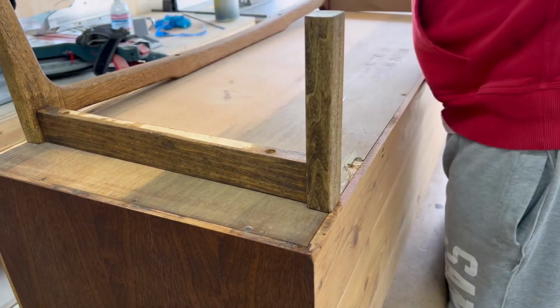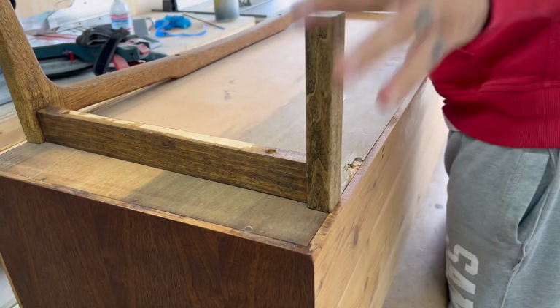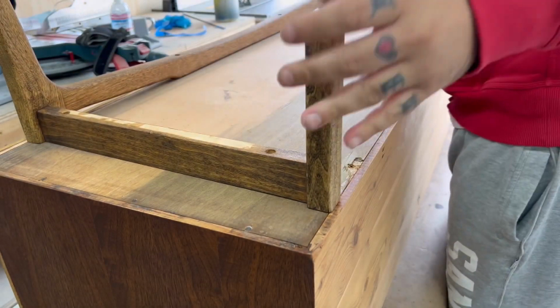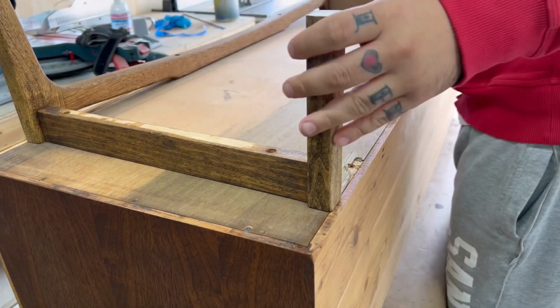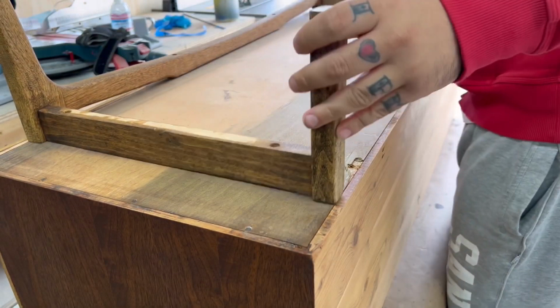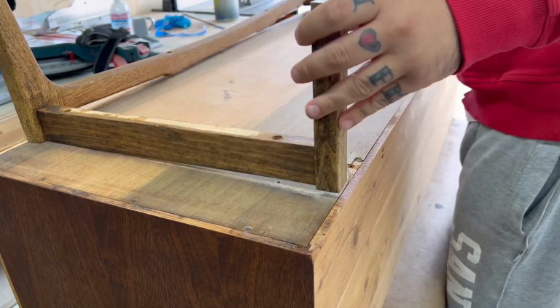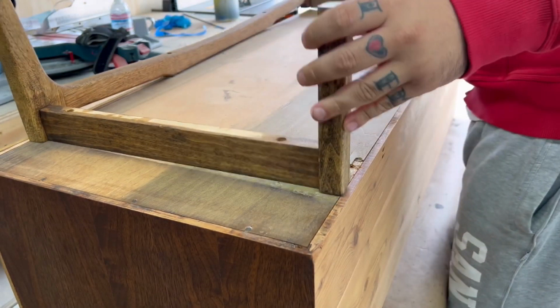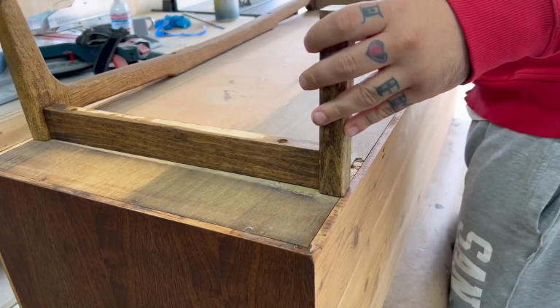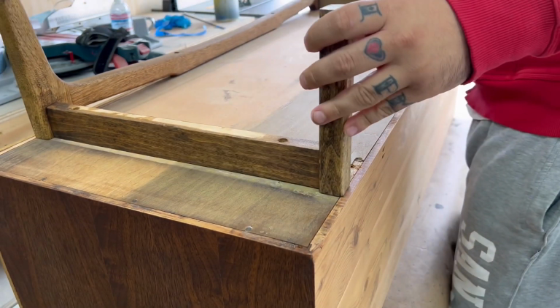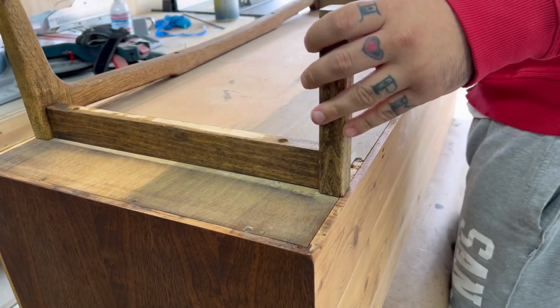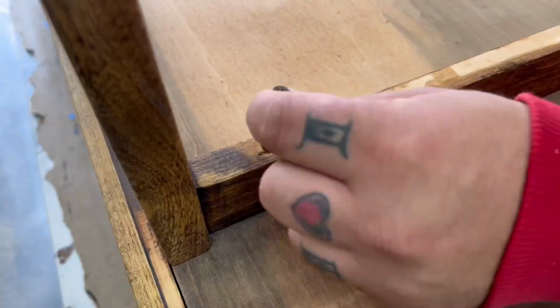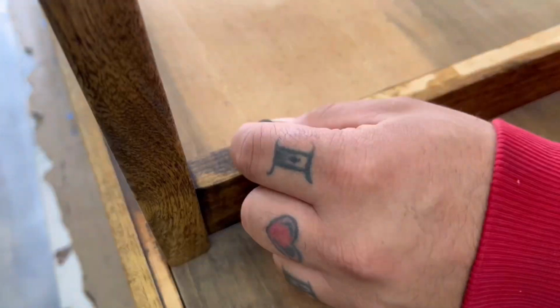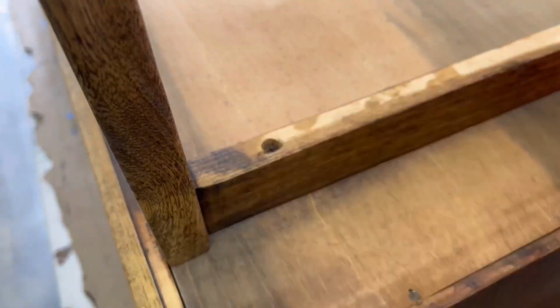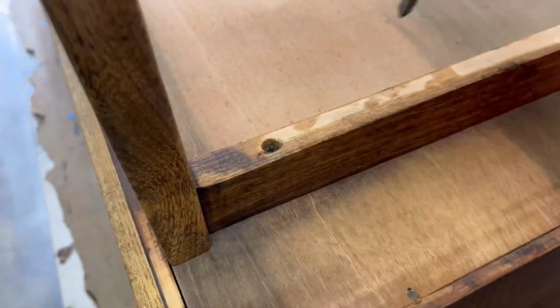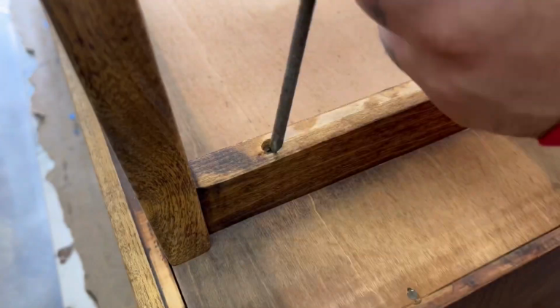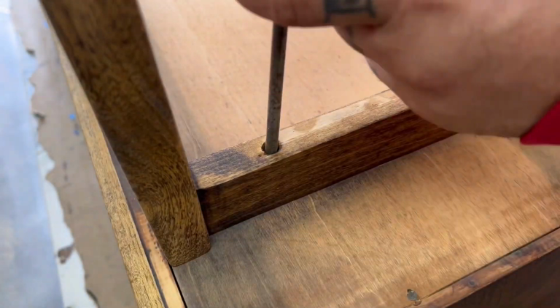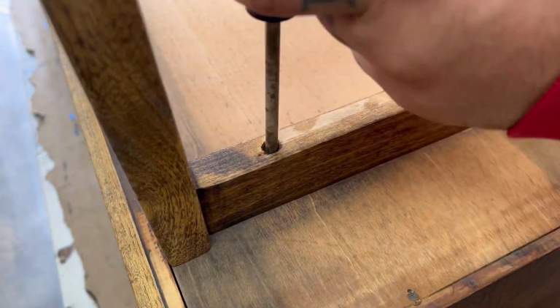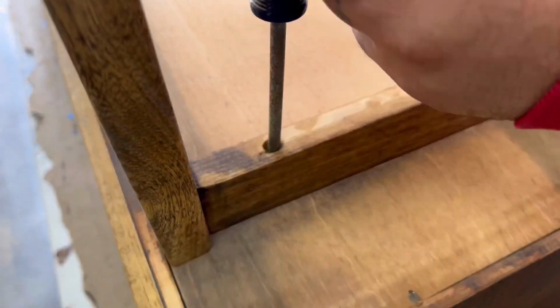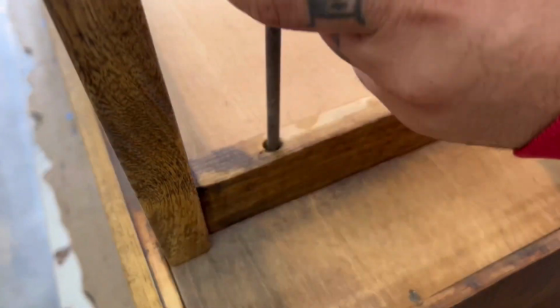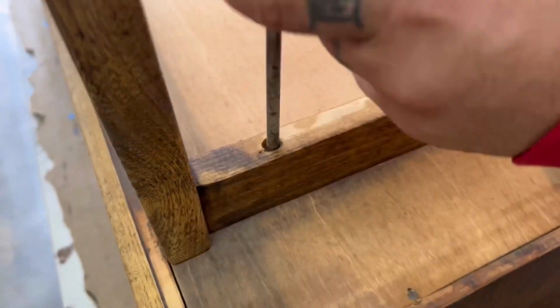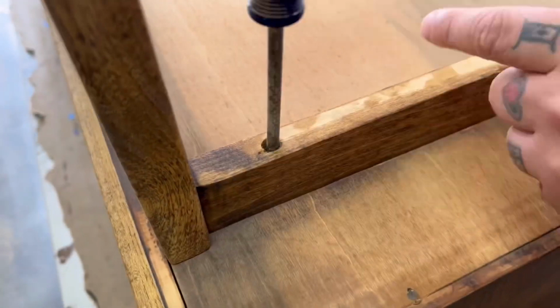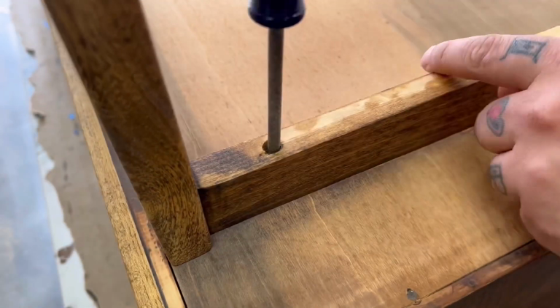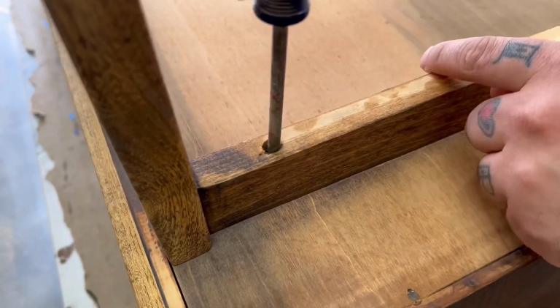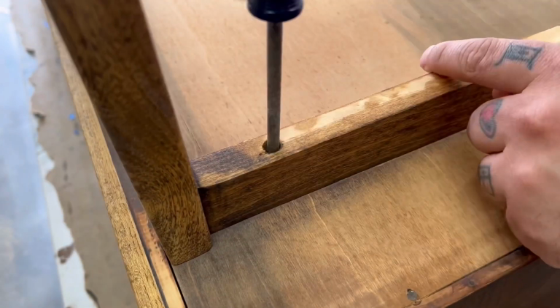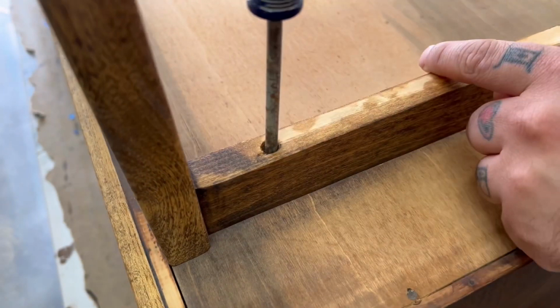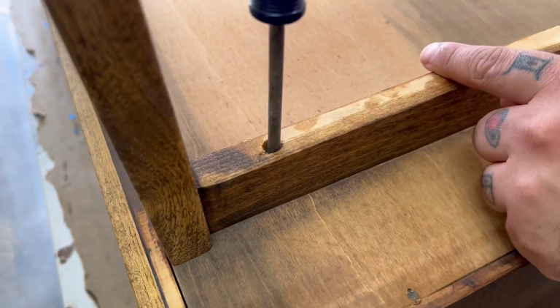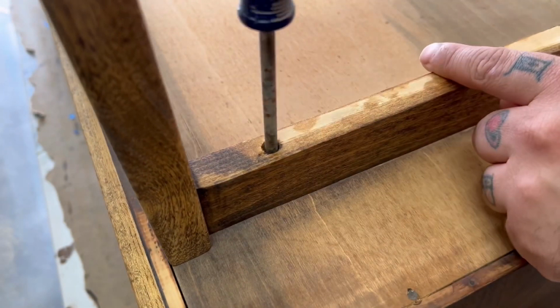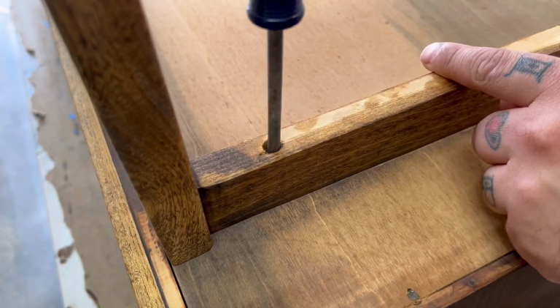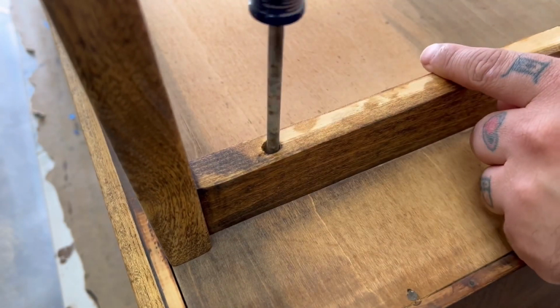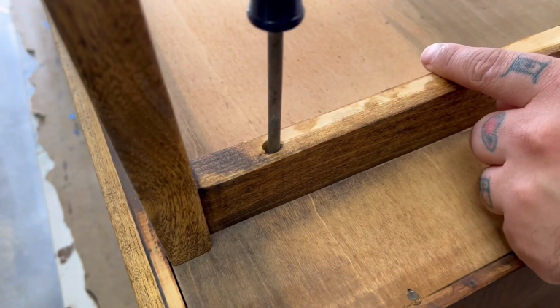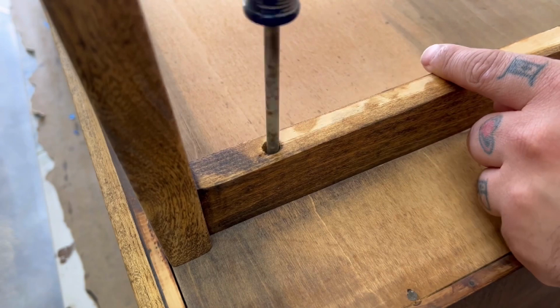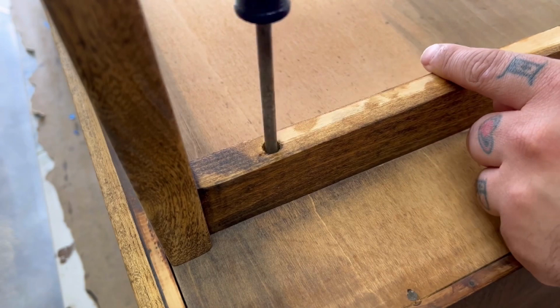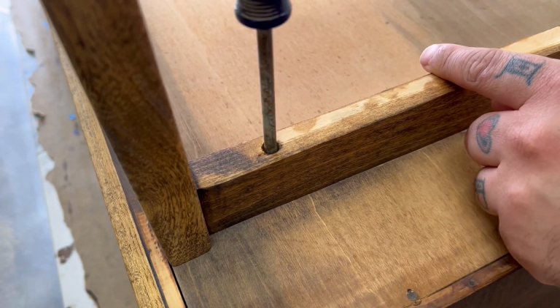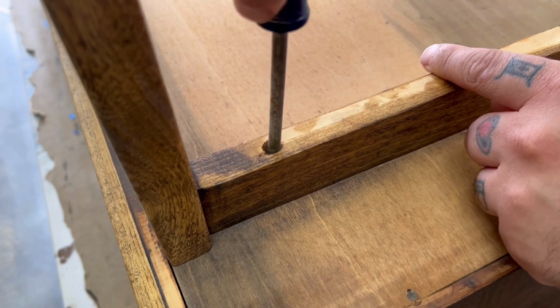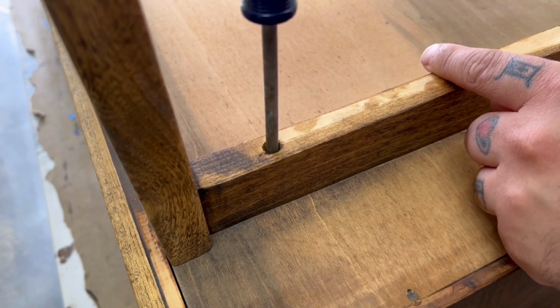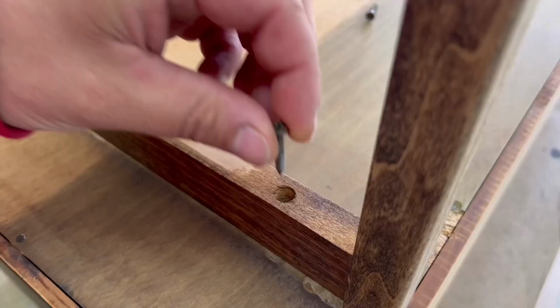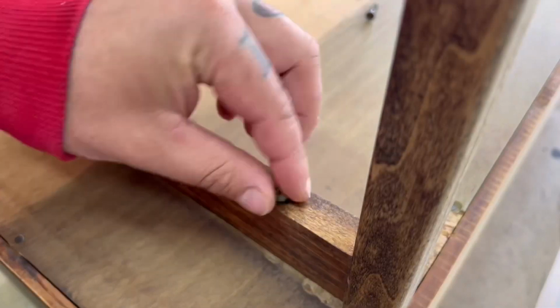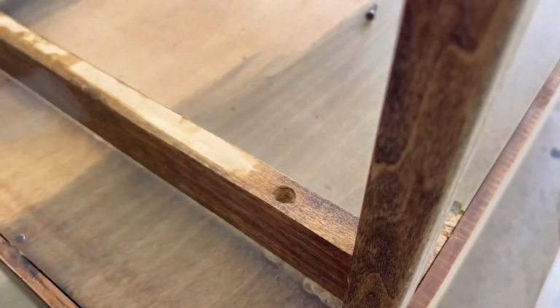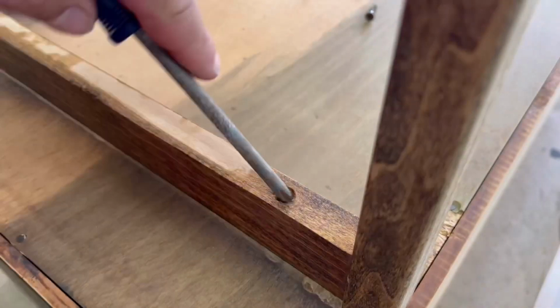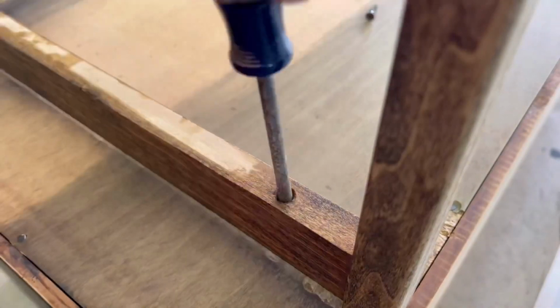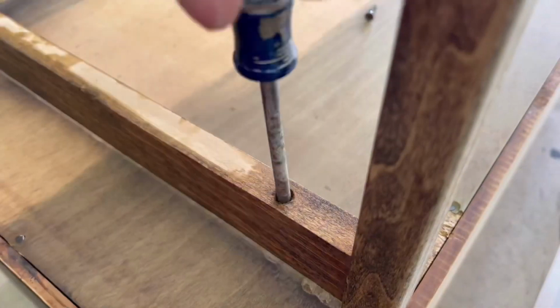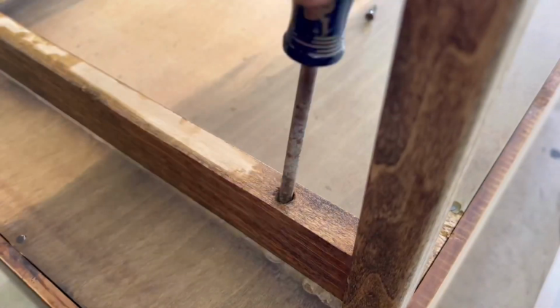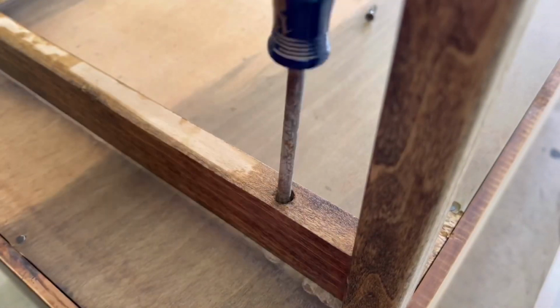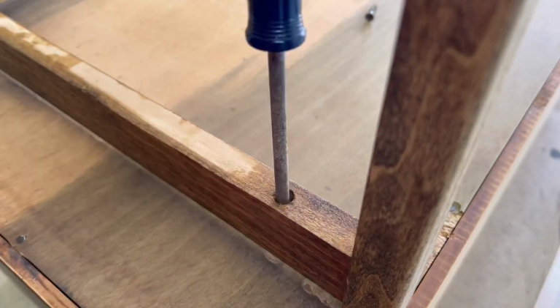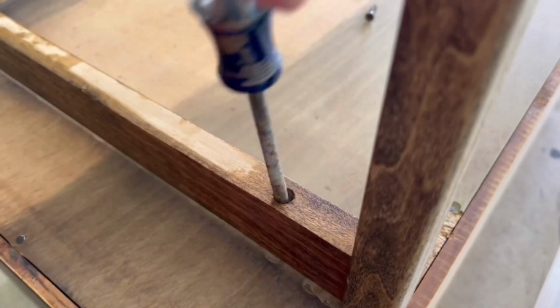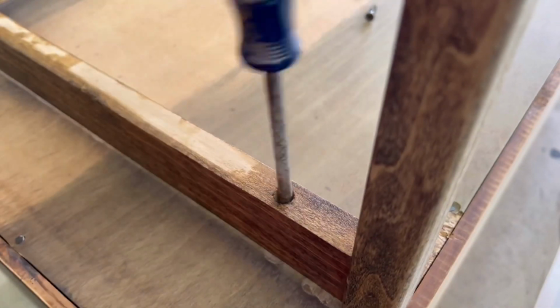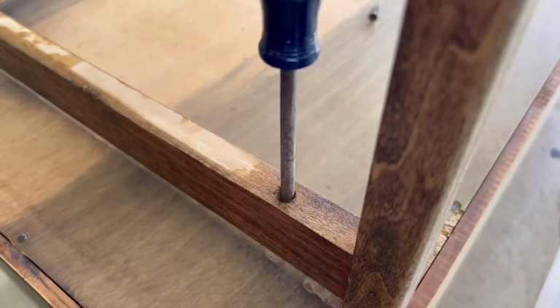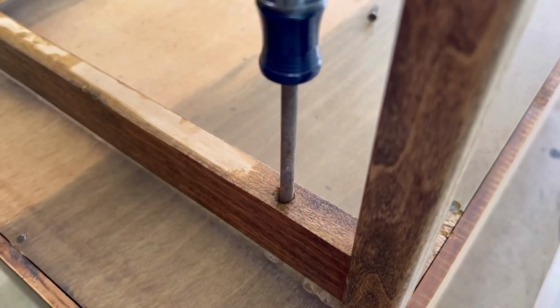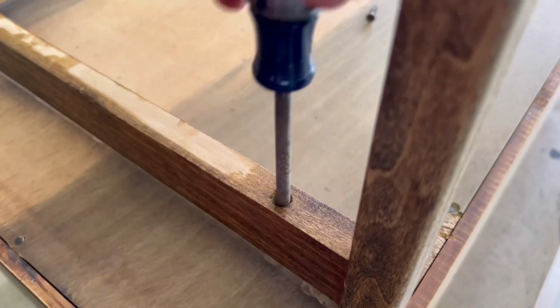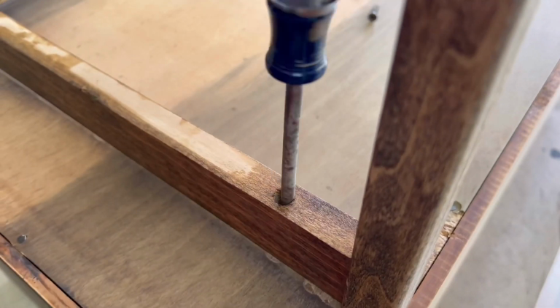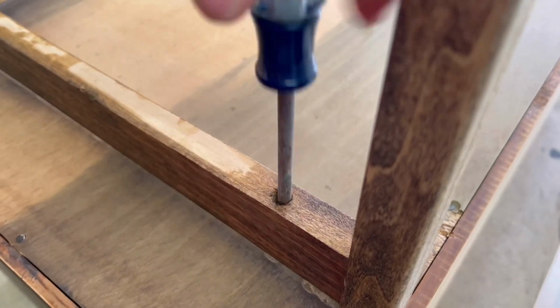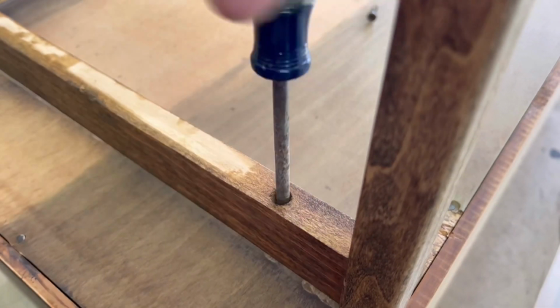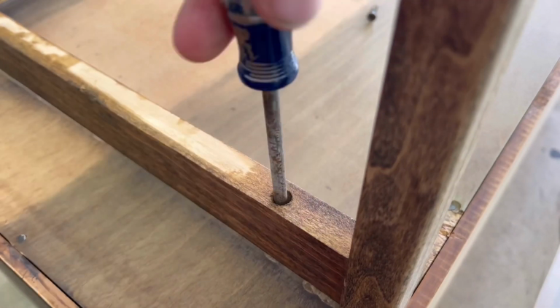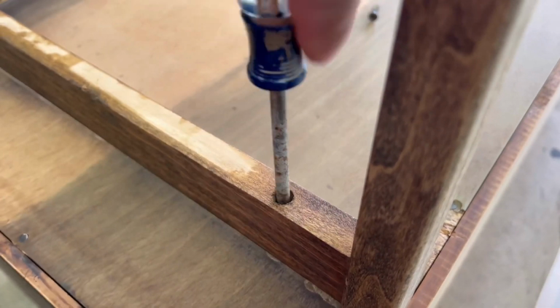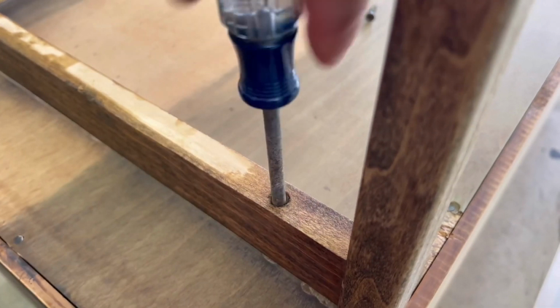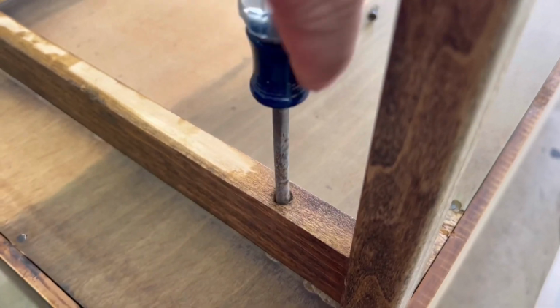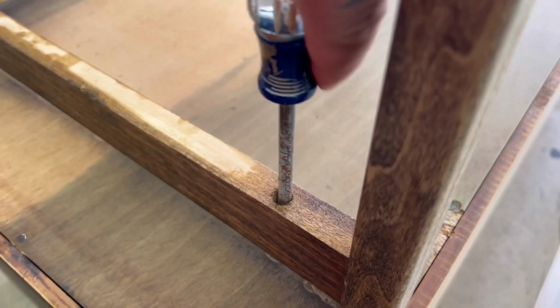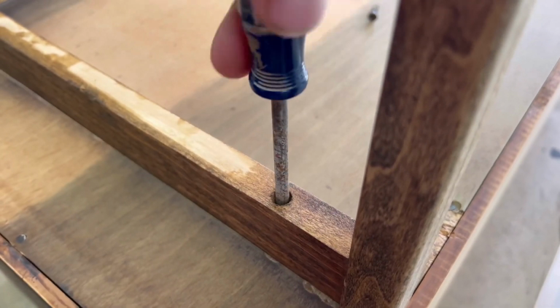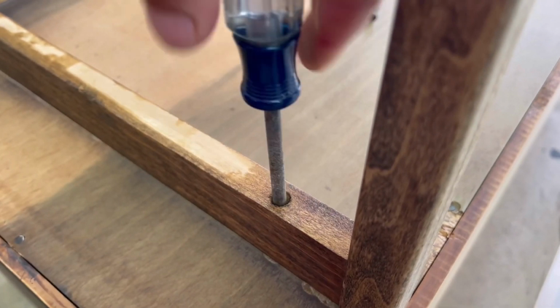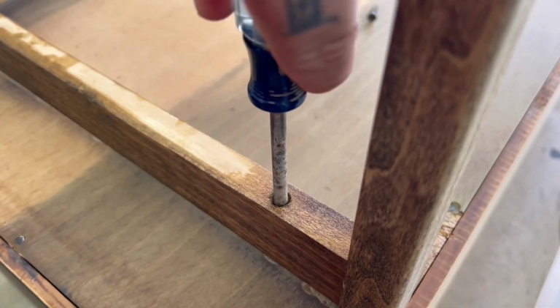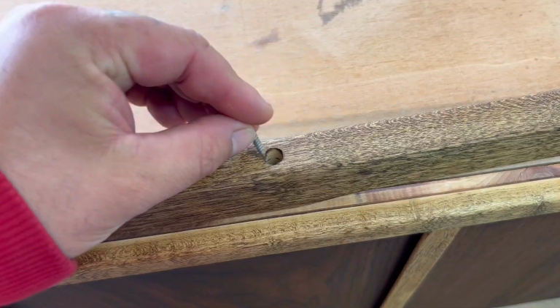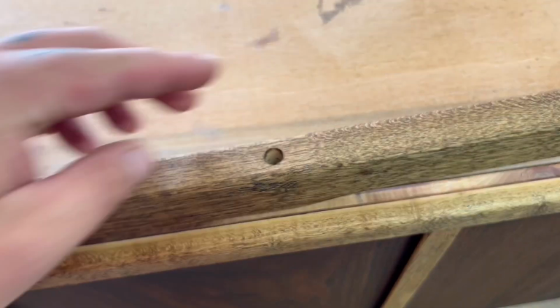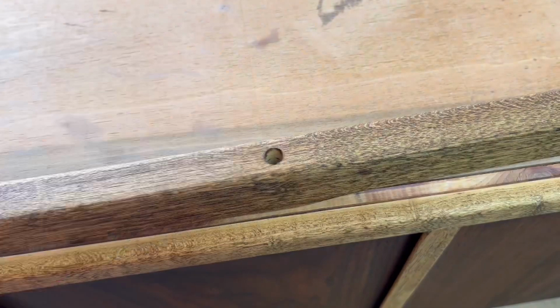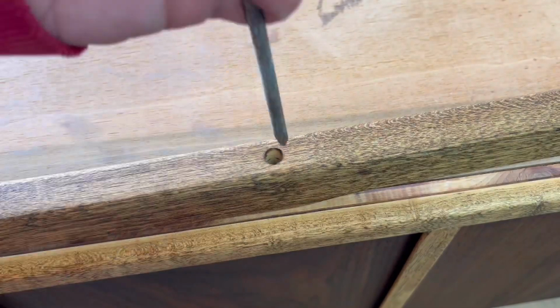Now that the body, the top, and the base are all done being stained, I'm going to assemble the whole thing back together so I can get it ready for top coat.